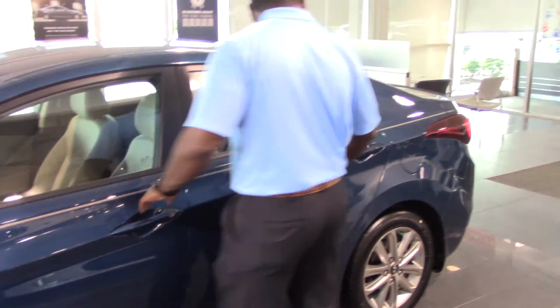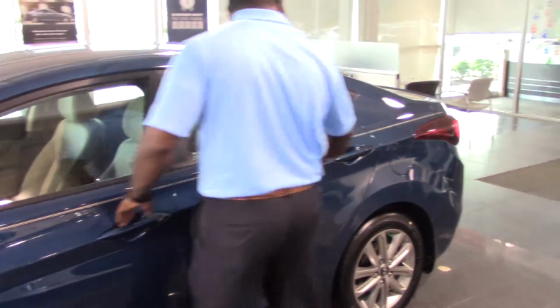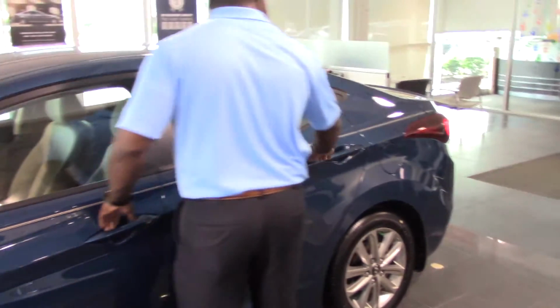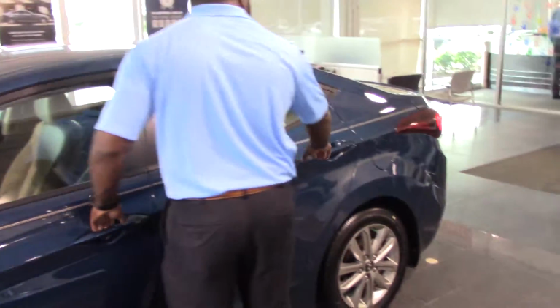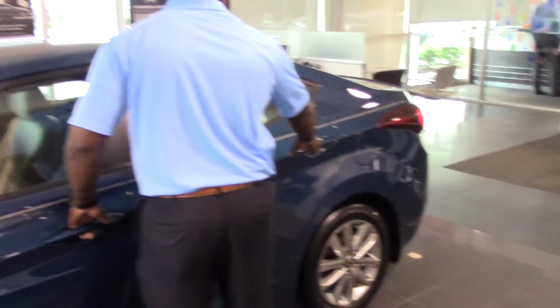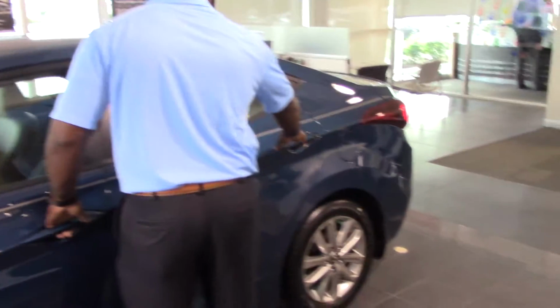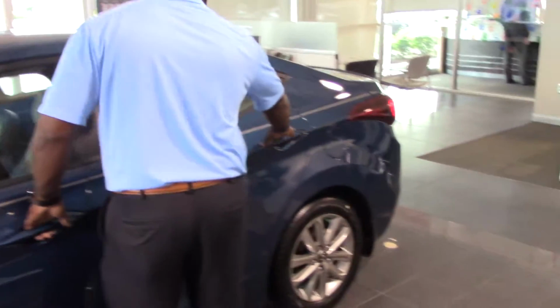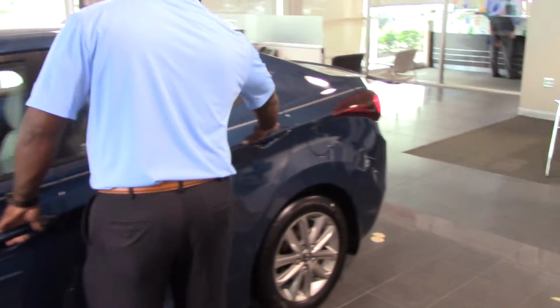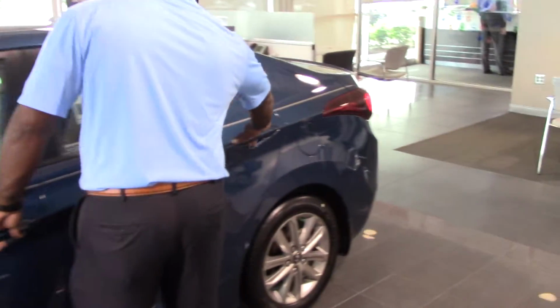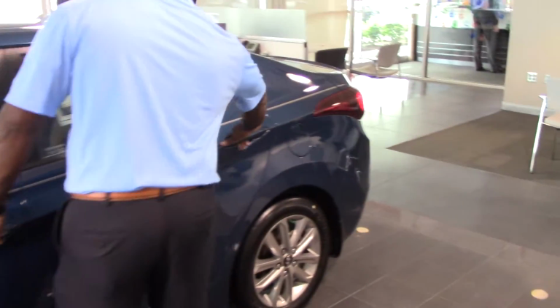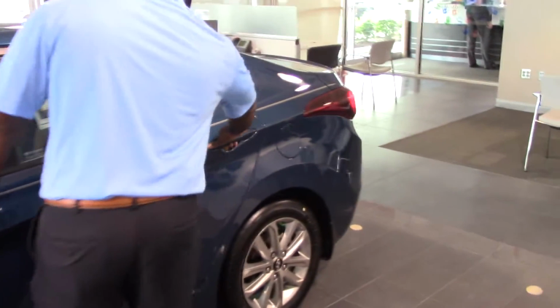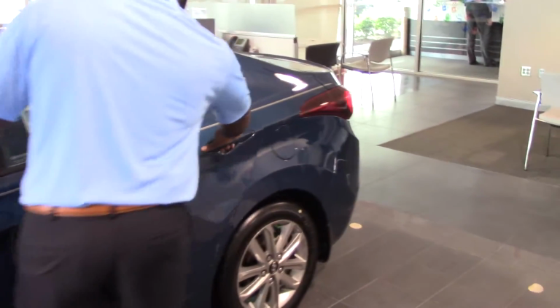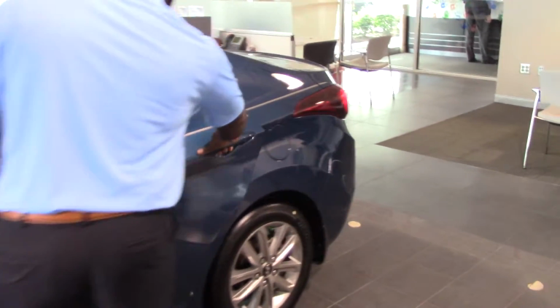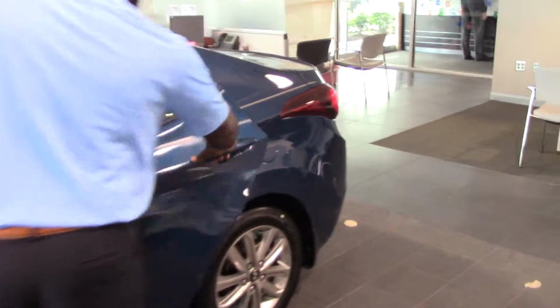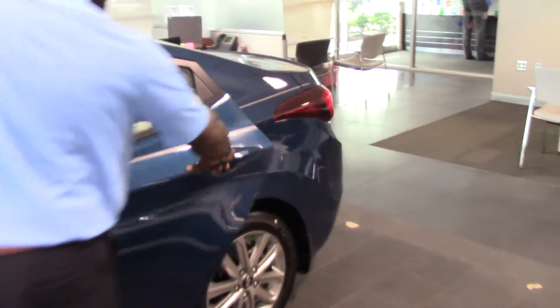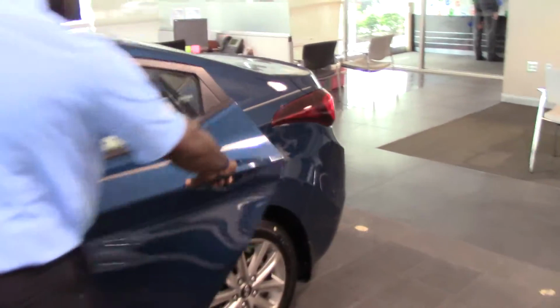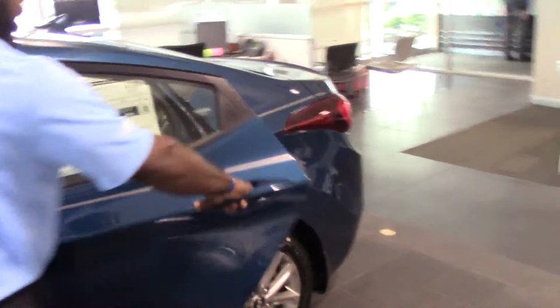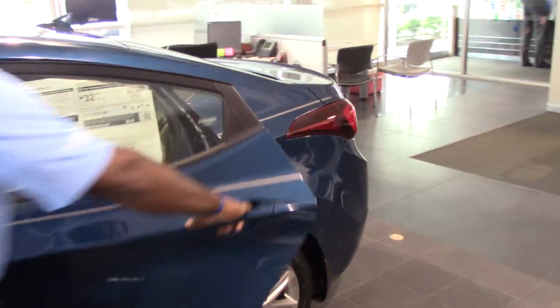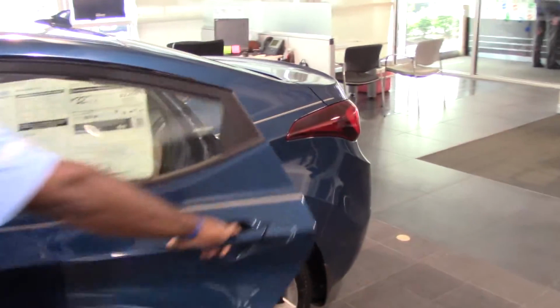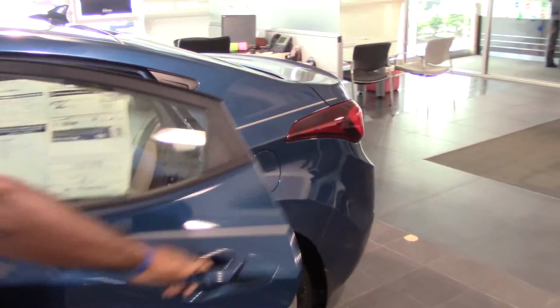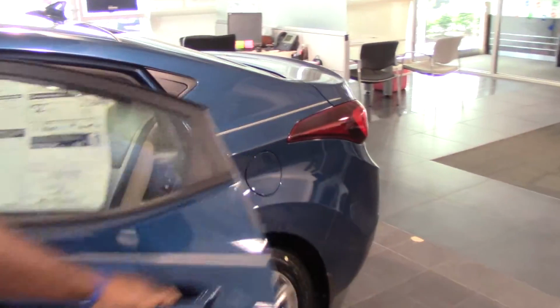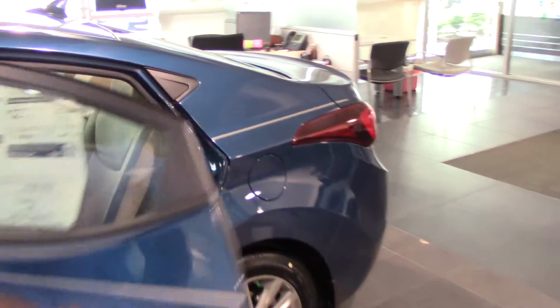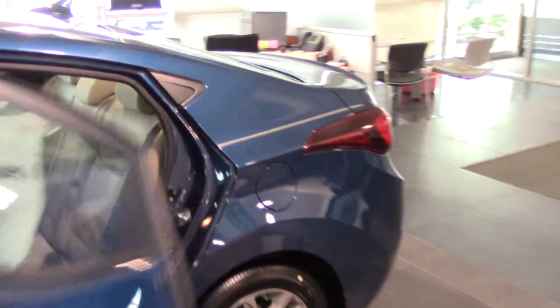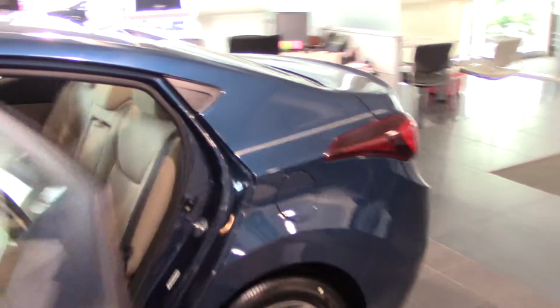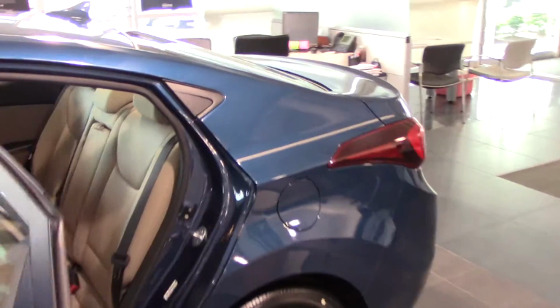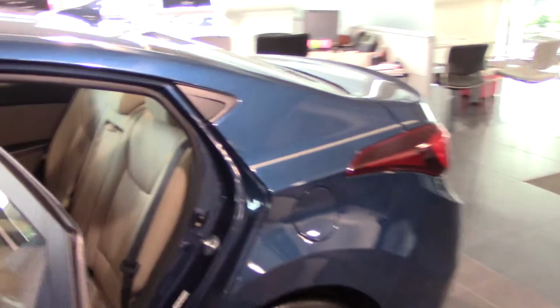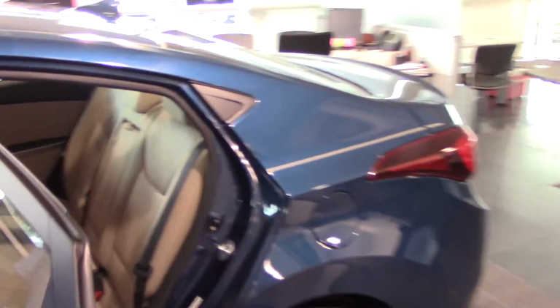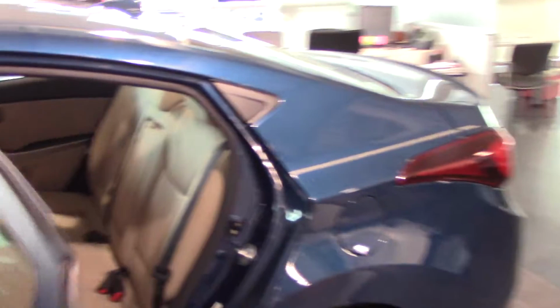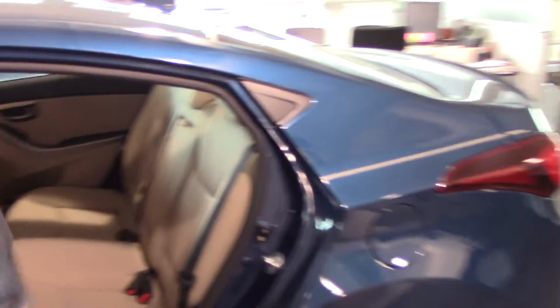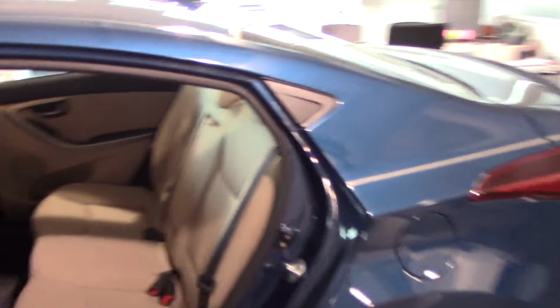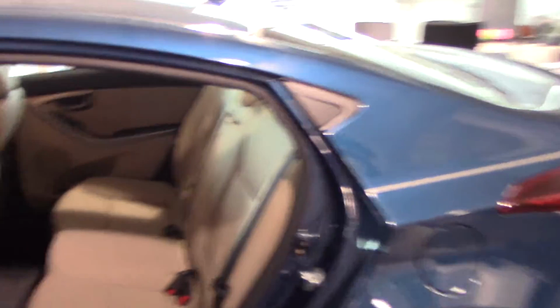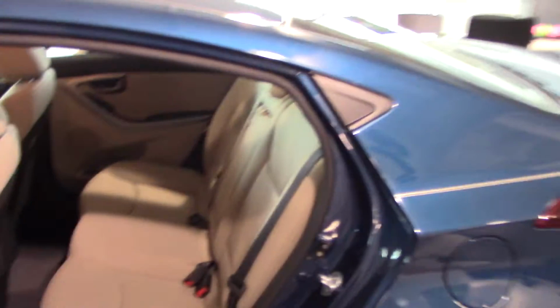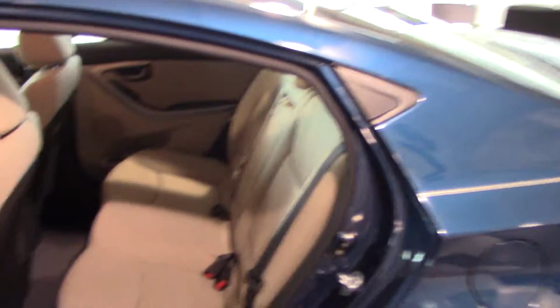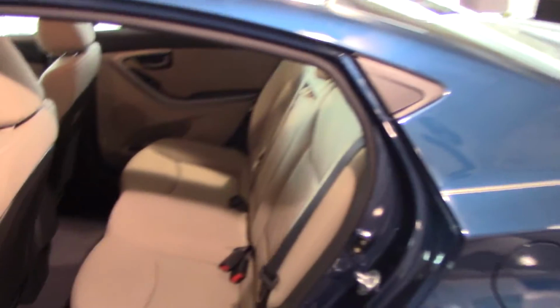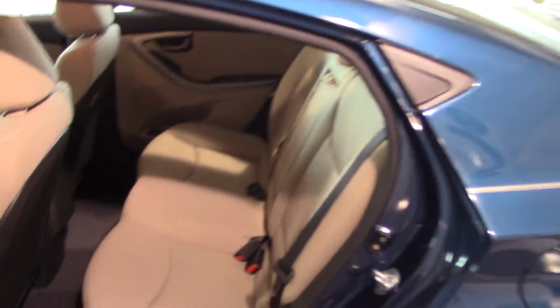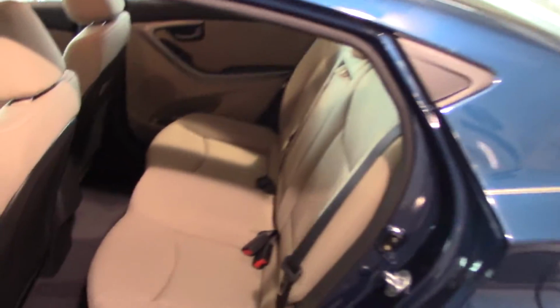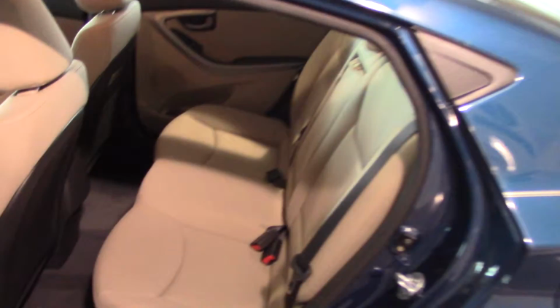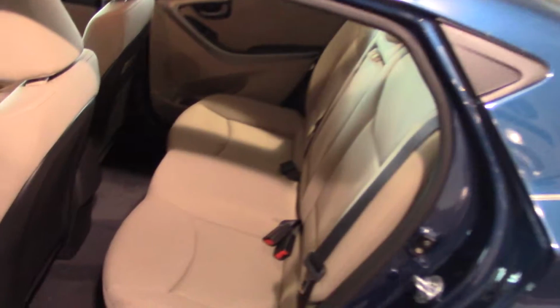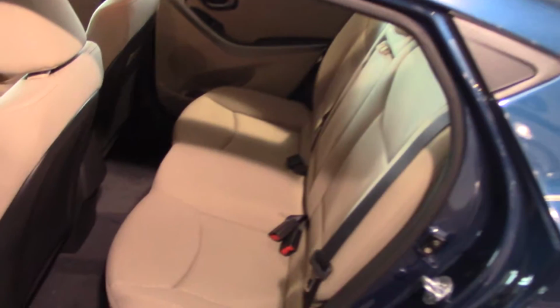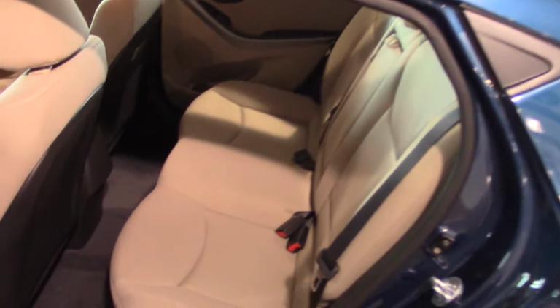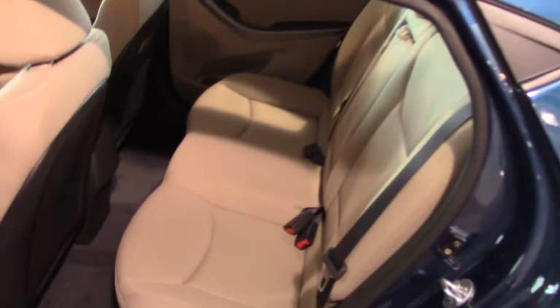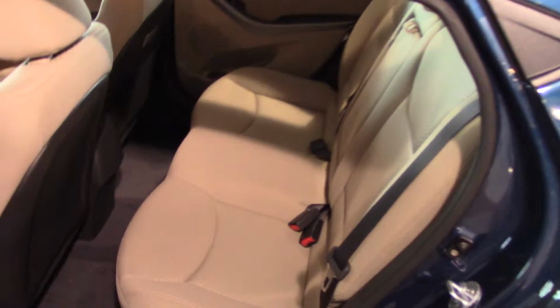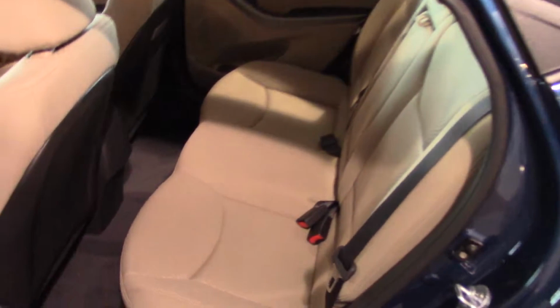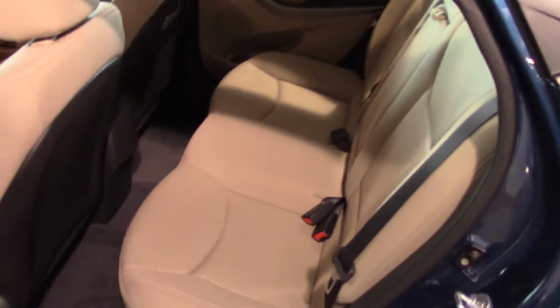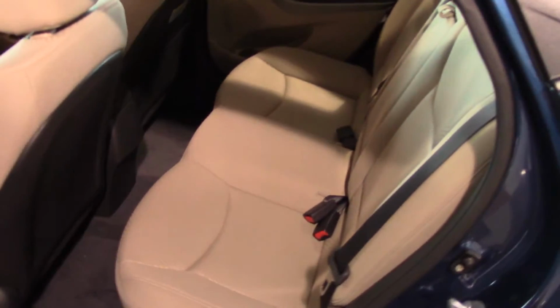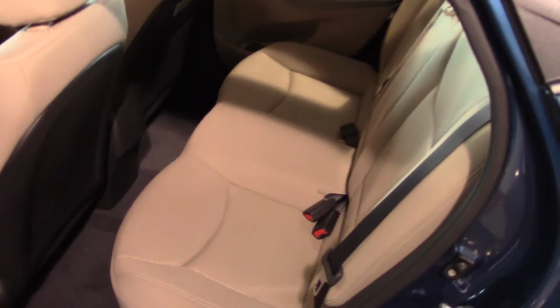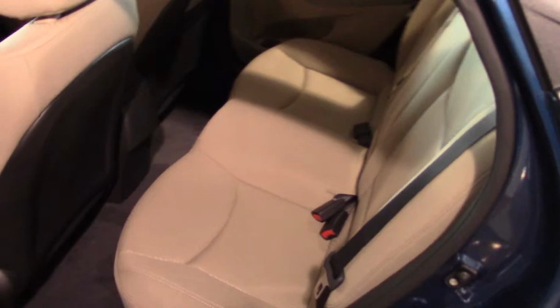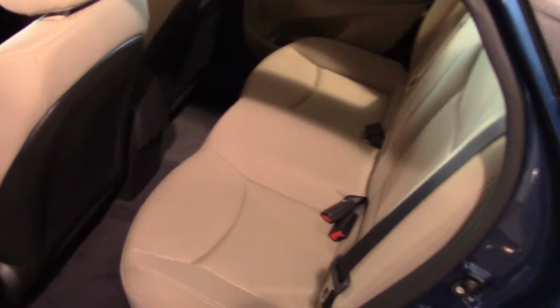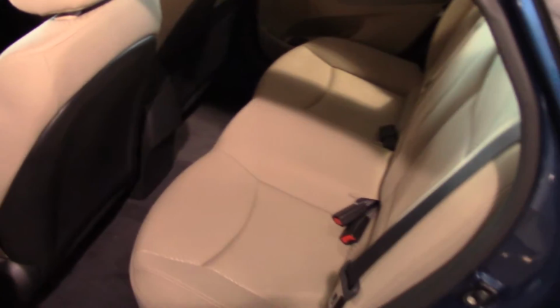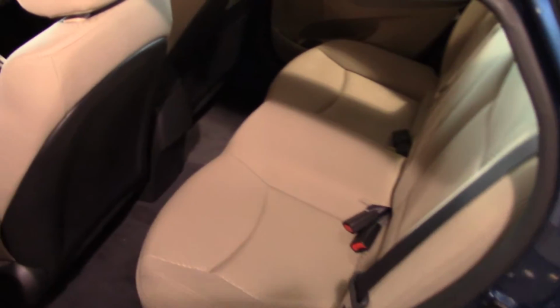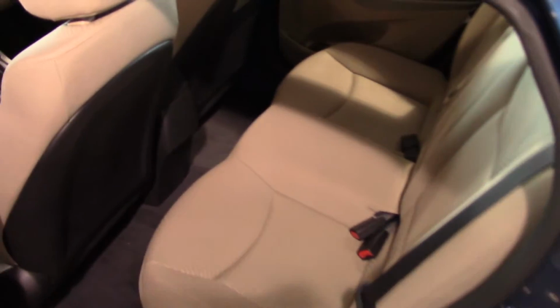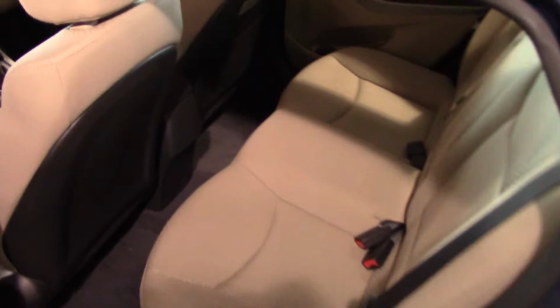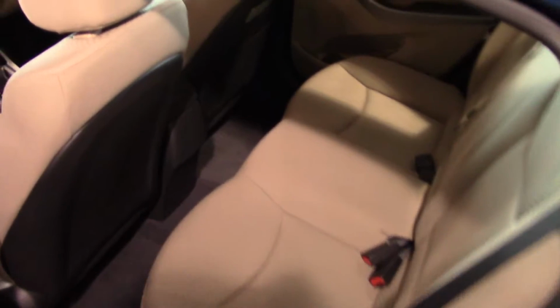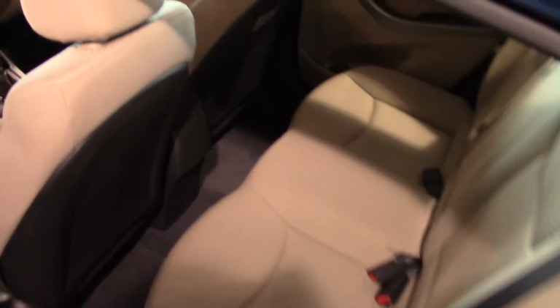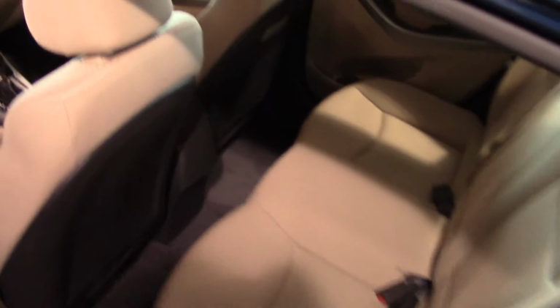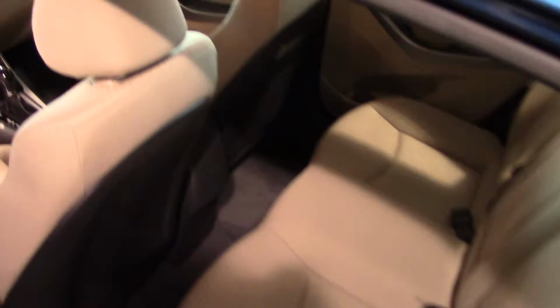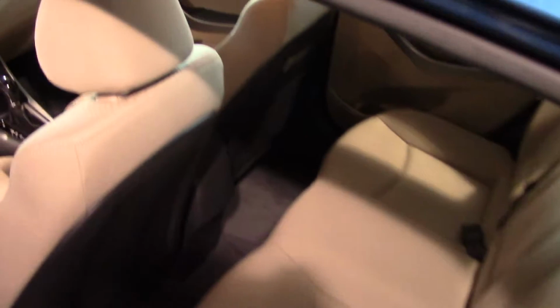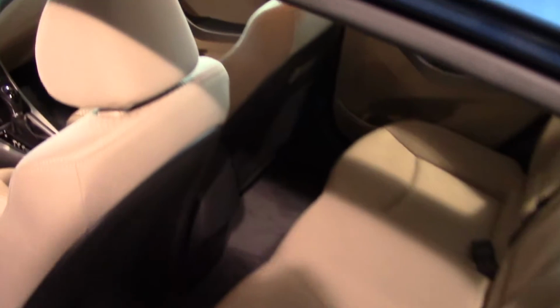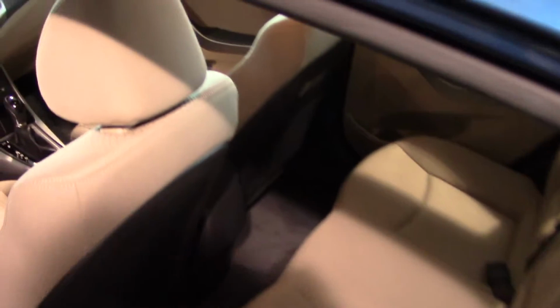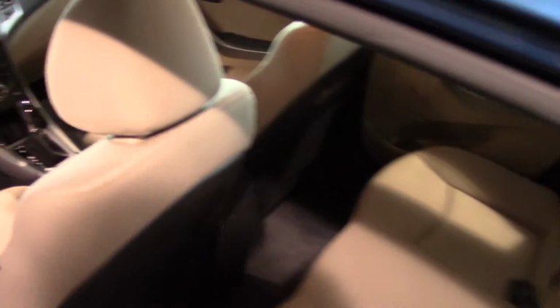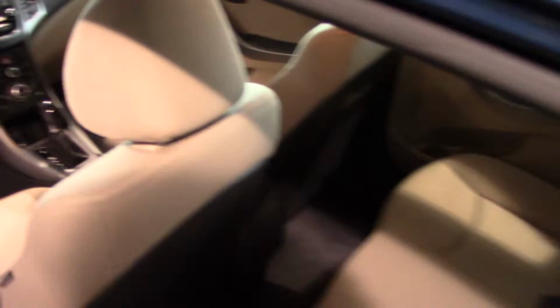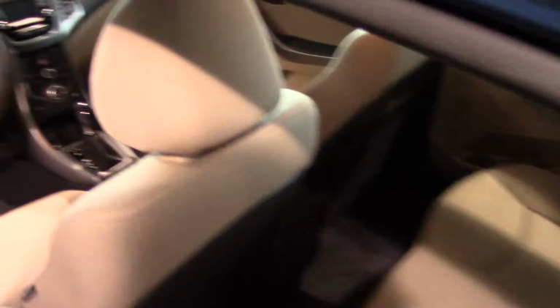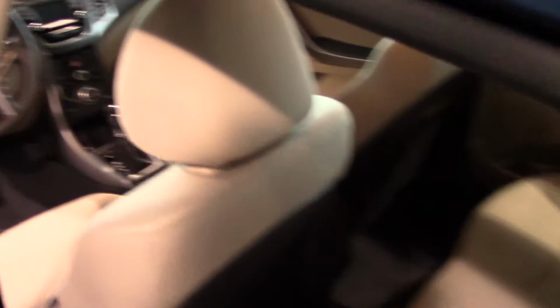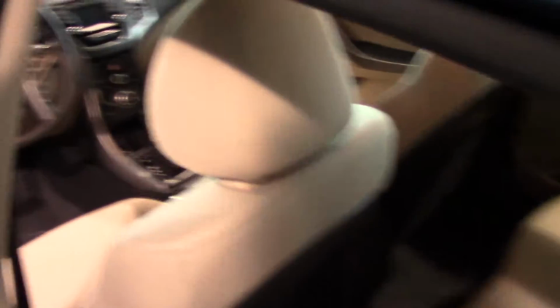Come step inside with me, Ms. Gayle. You'll also see that it does come with true five-passenger seating — very spacious.